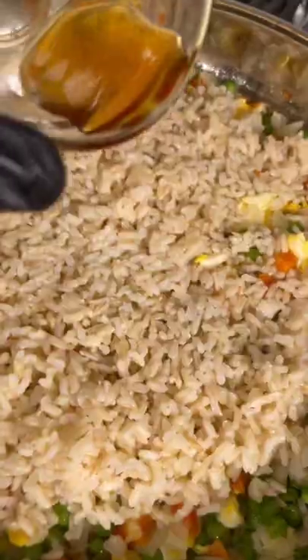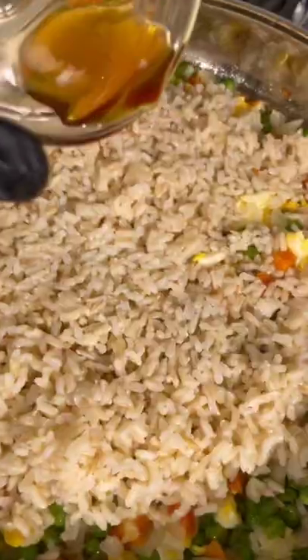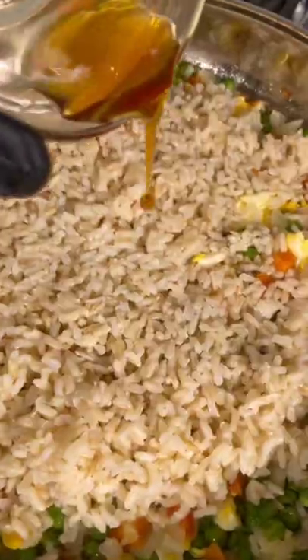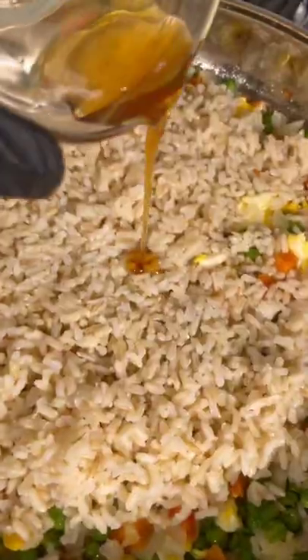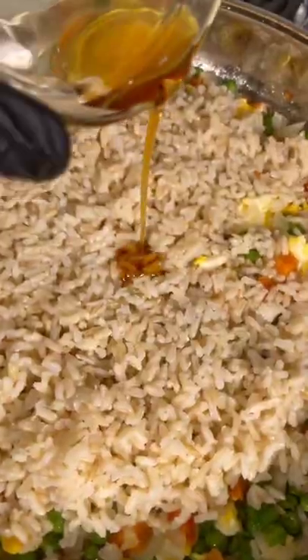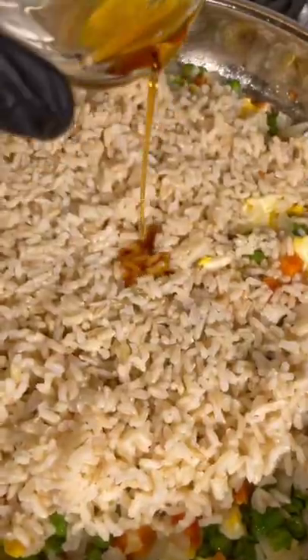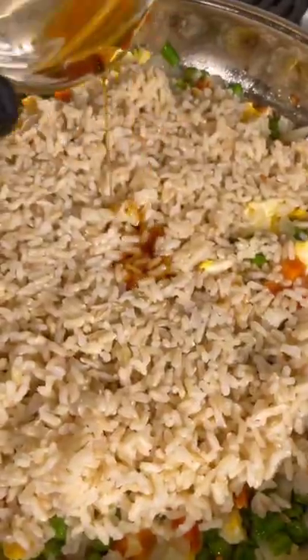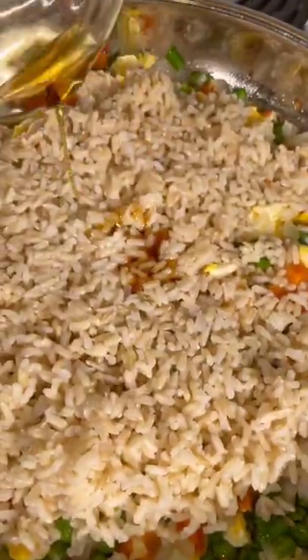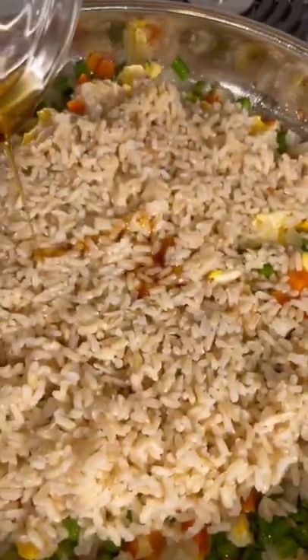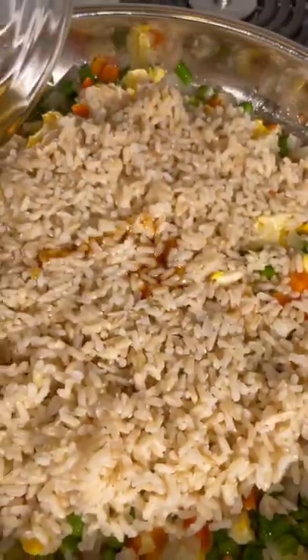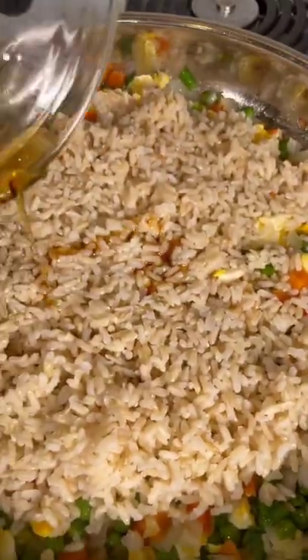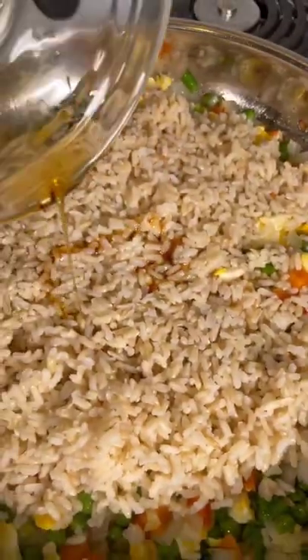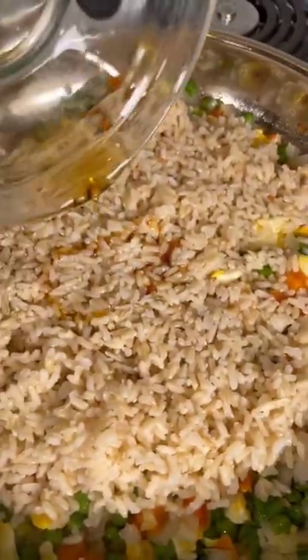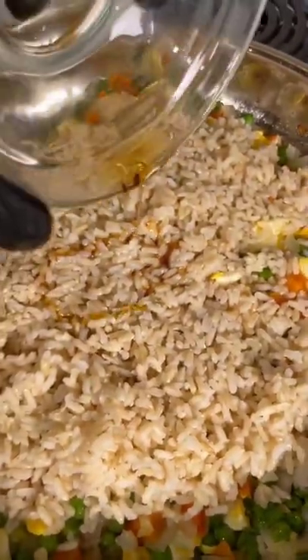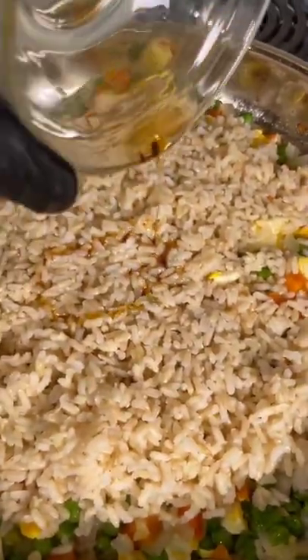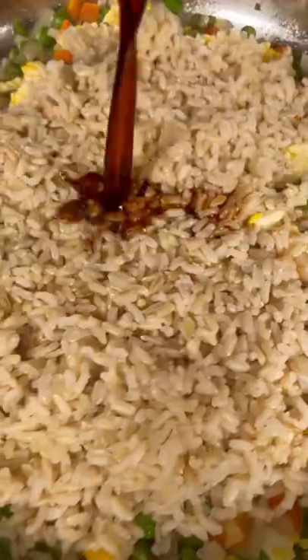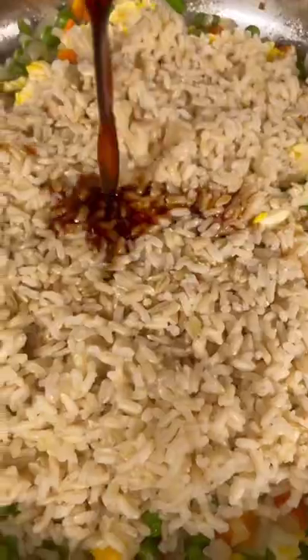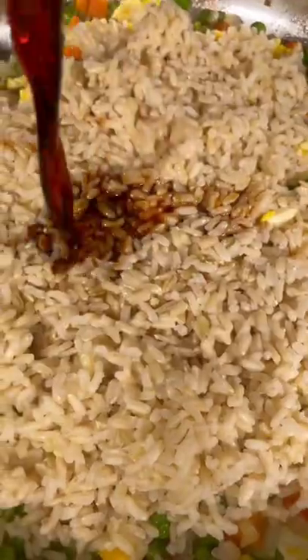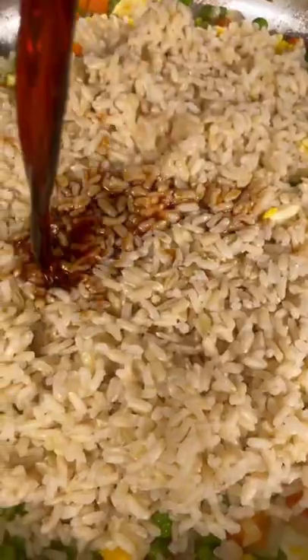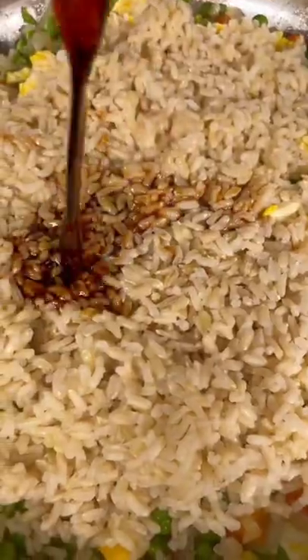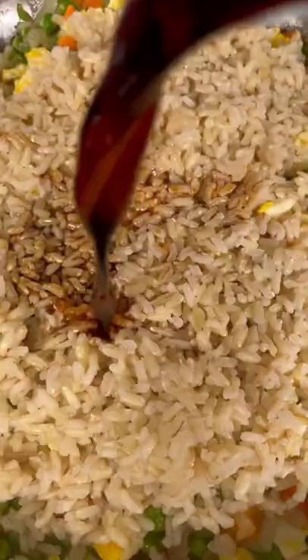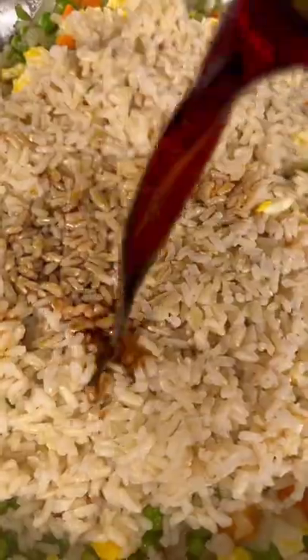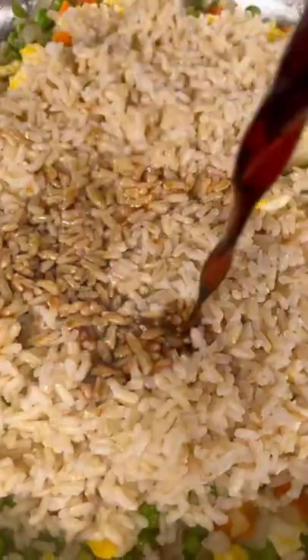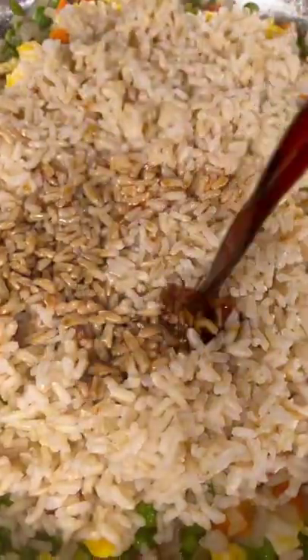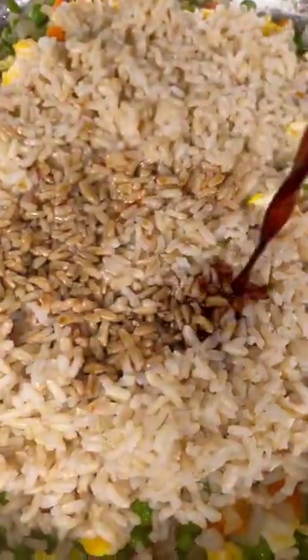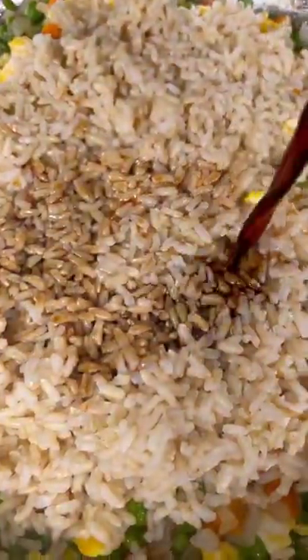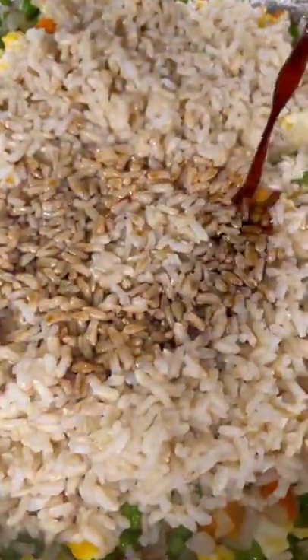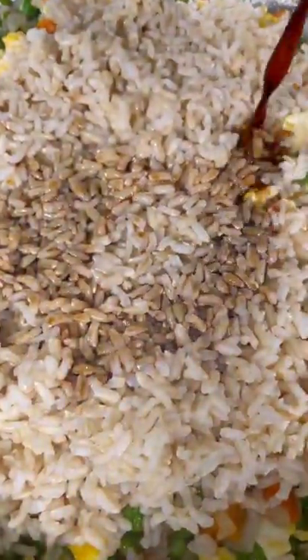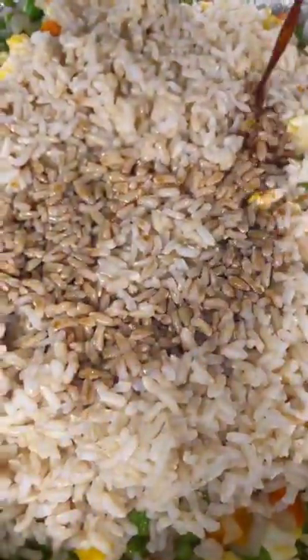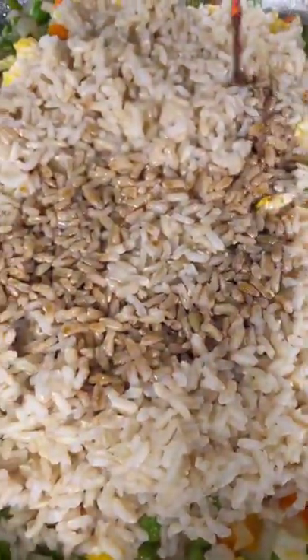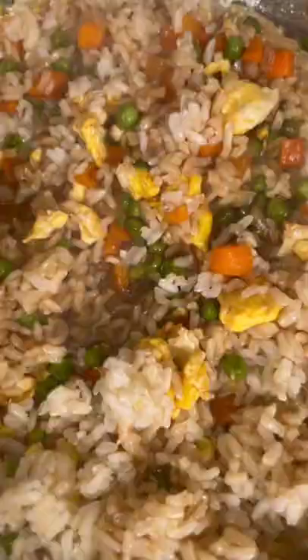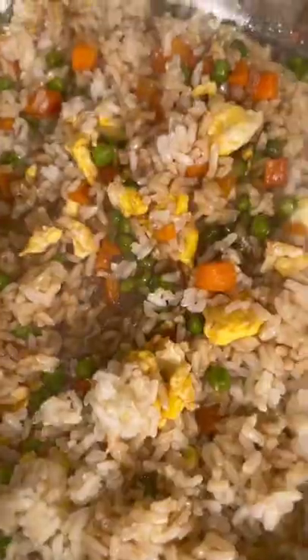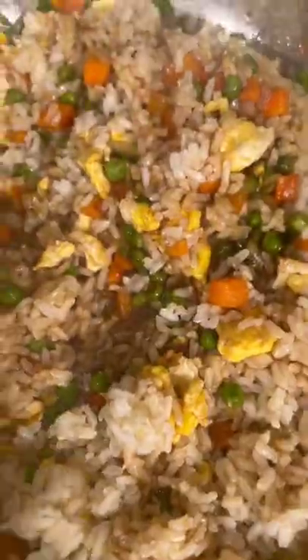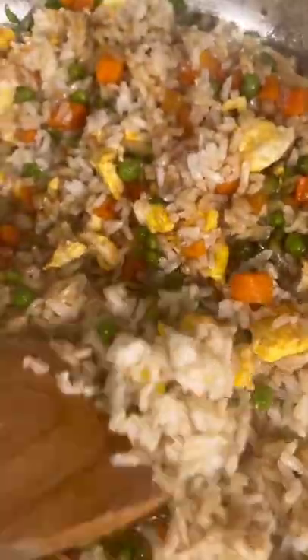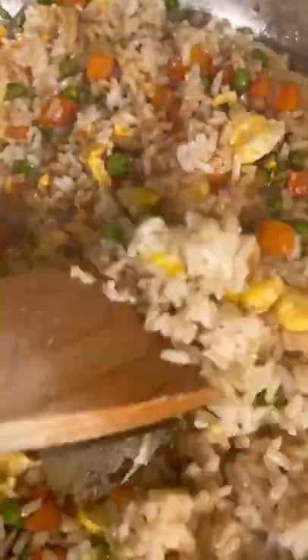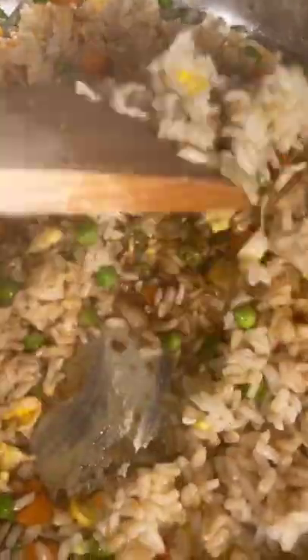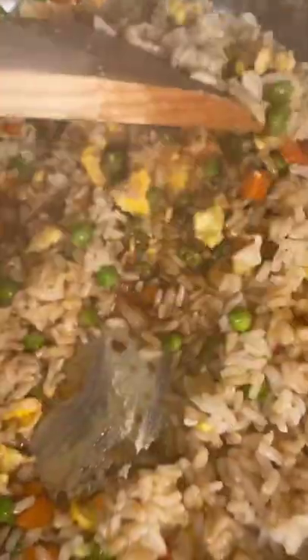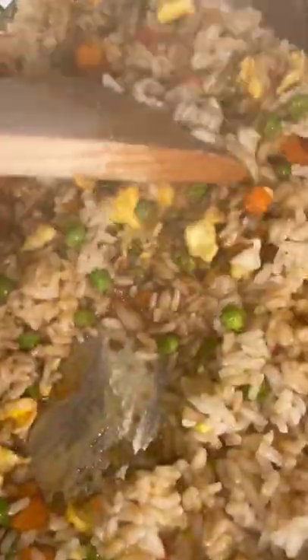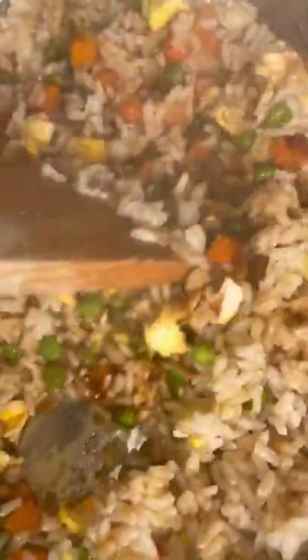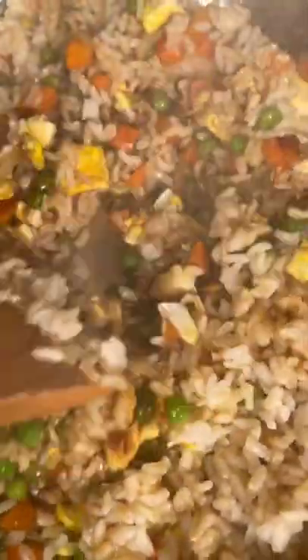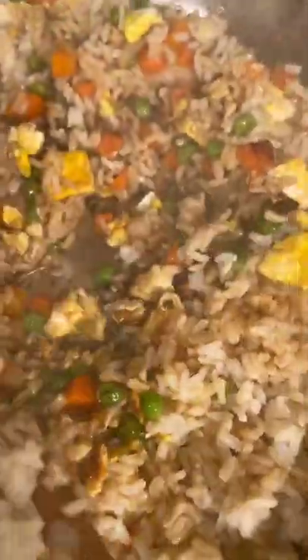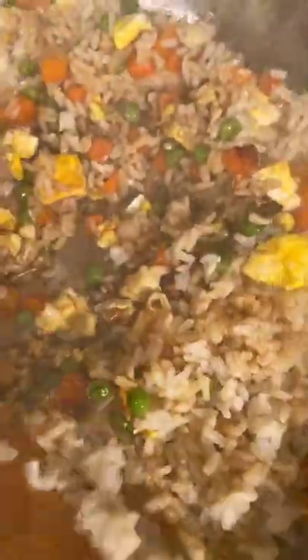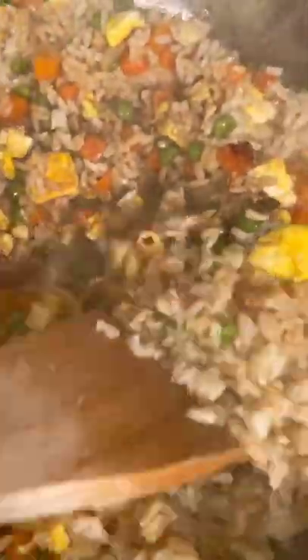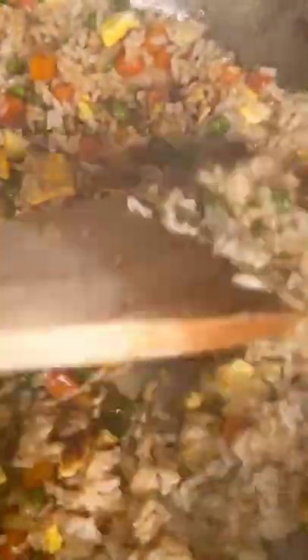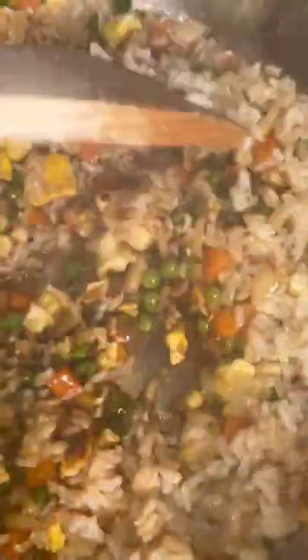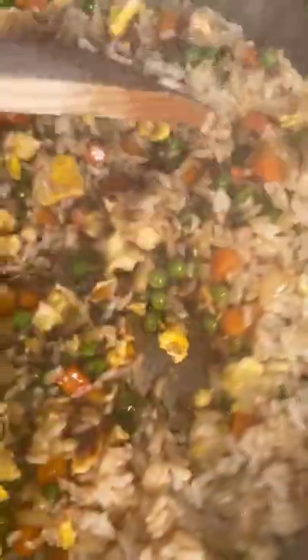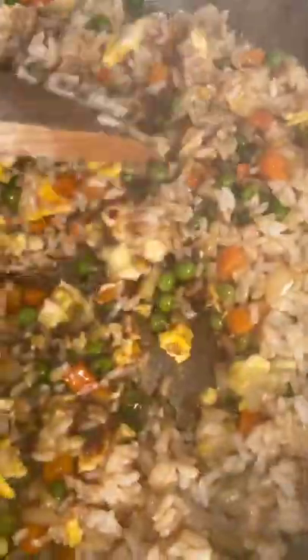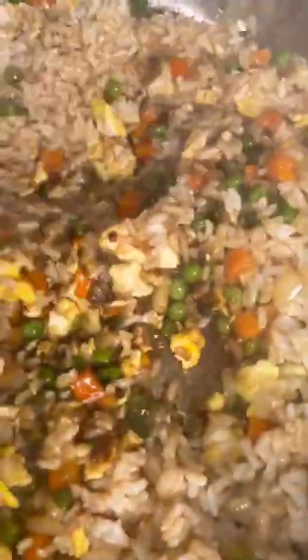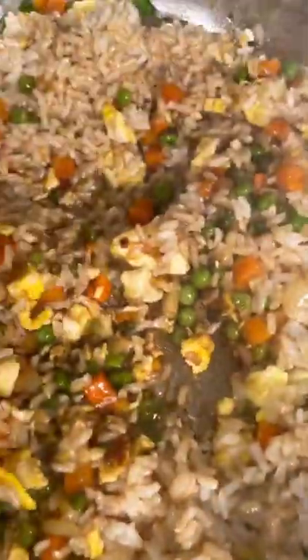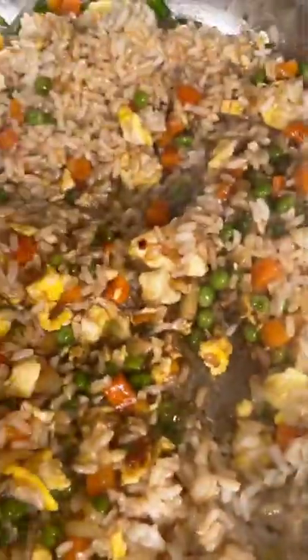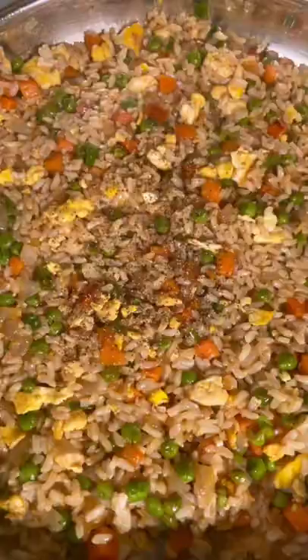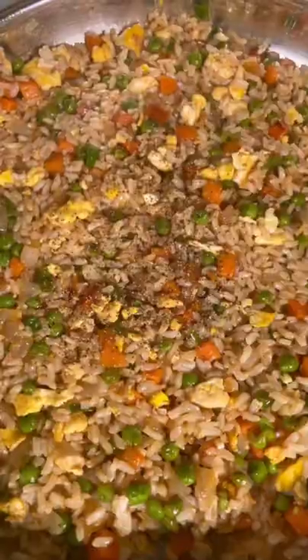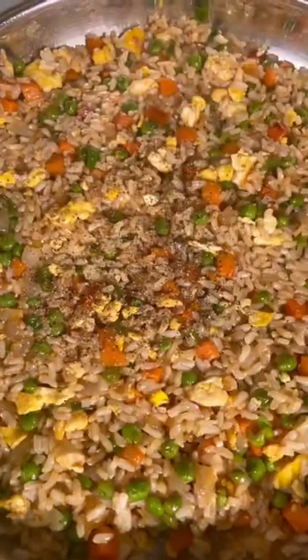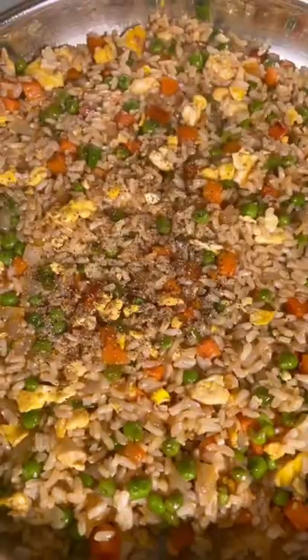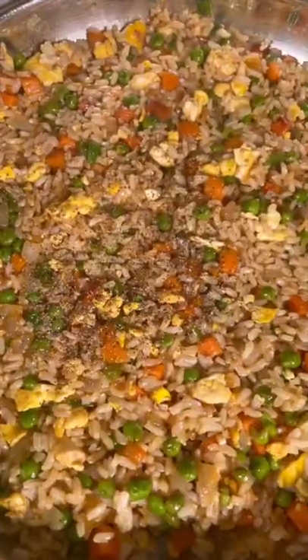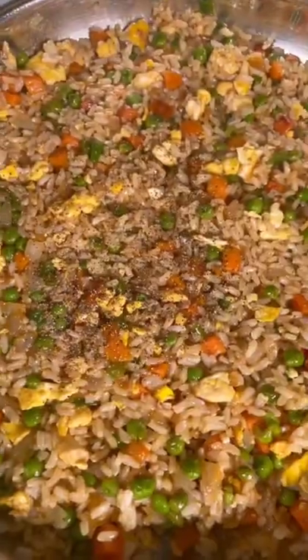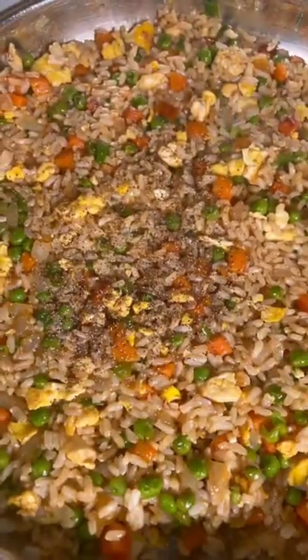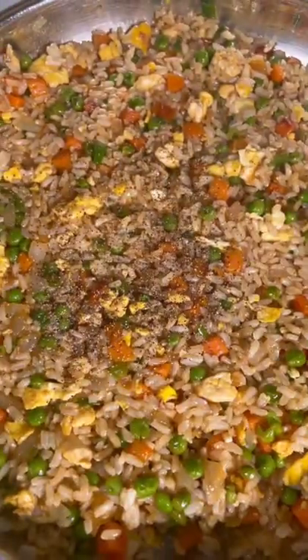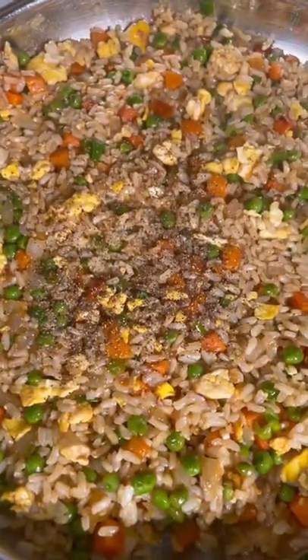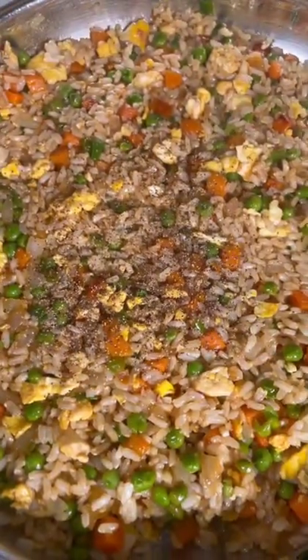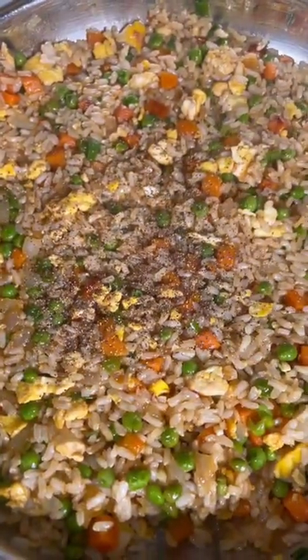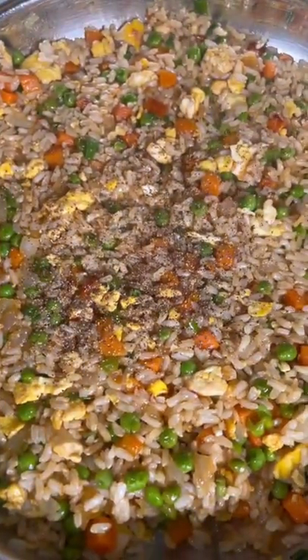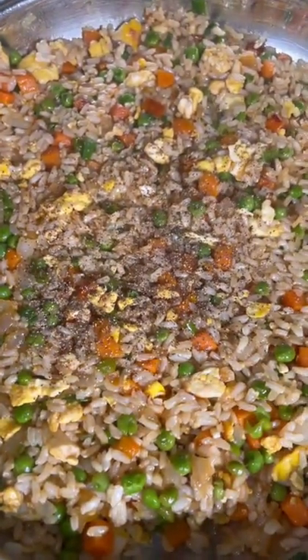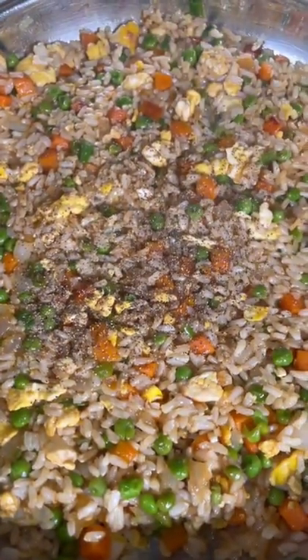Sesame oil, add in some soy sauce. Mix together and cook for a couple of minutes. Add in salt and pepper to taste.